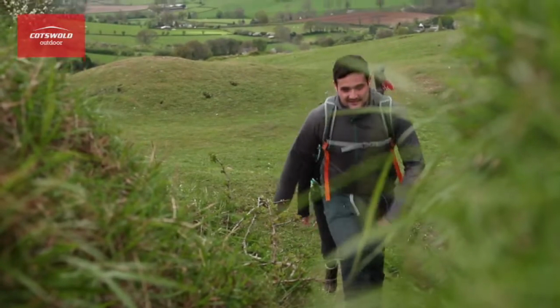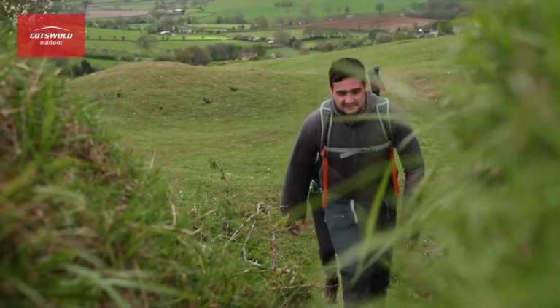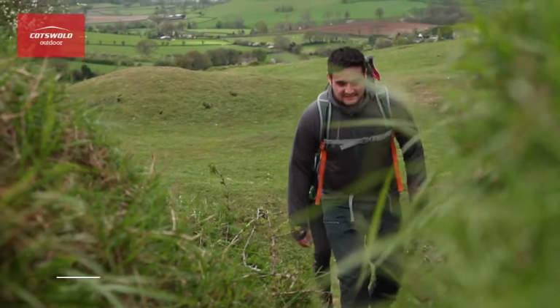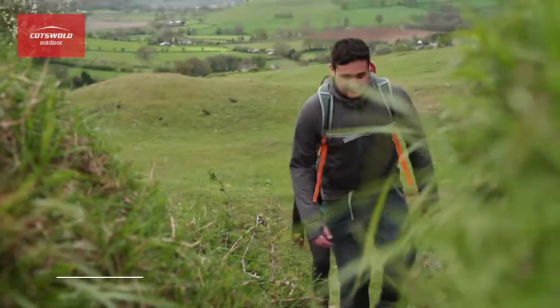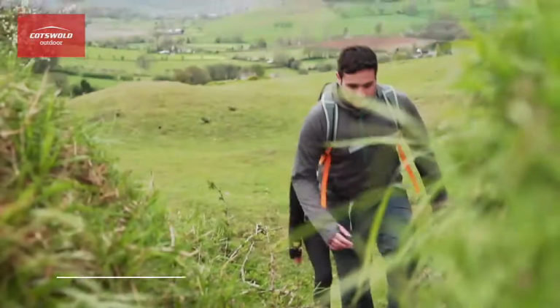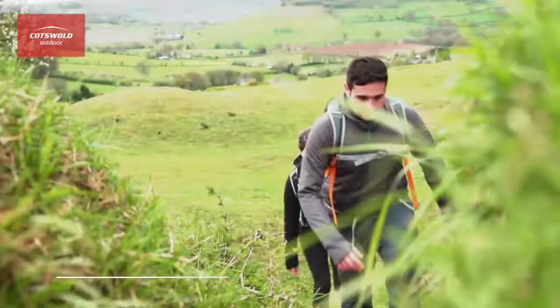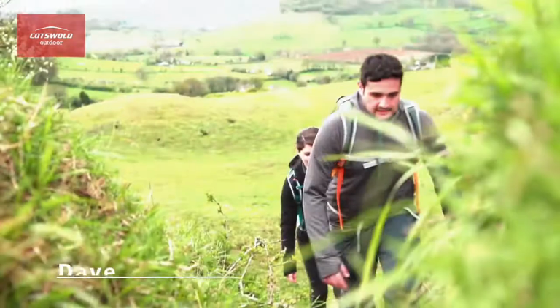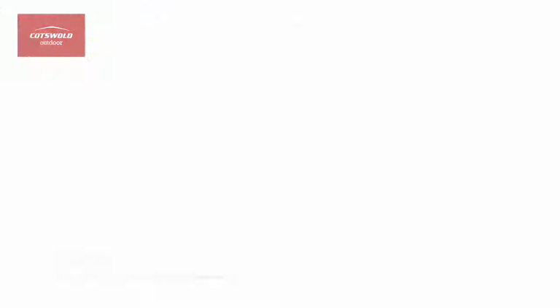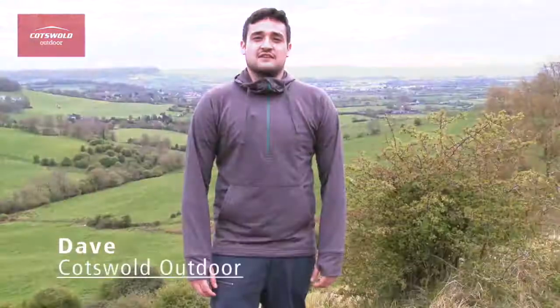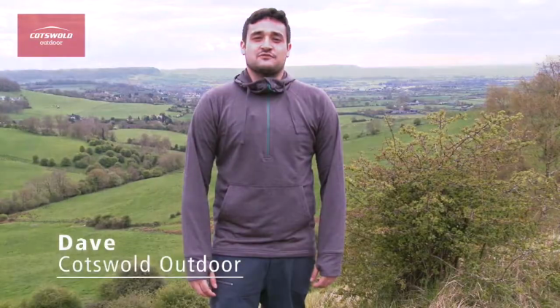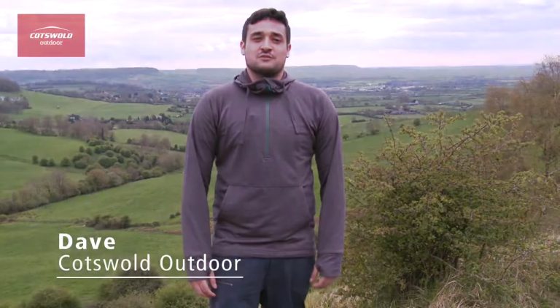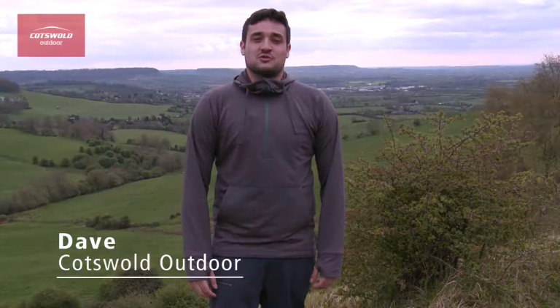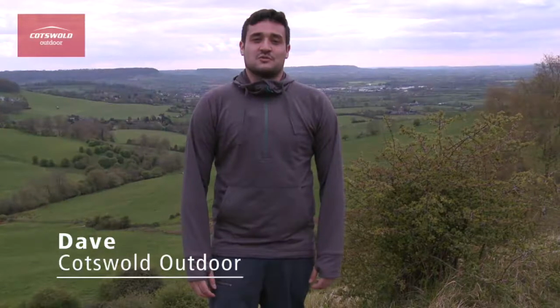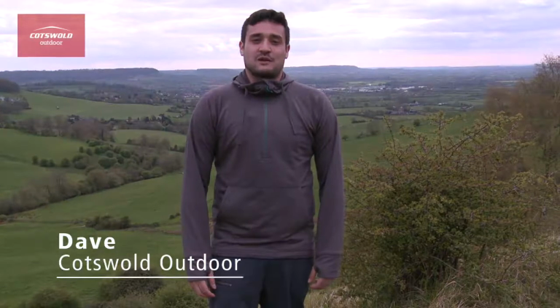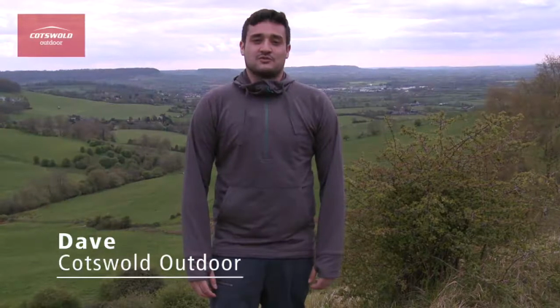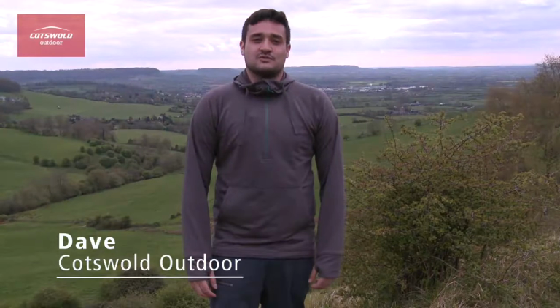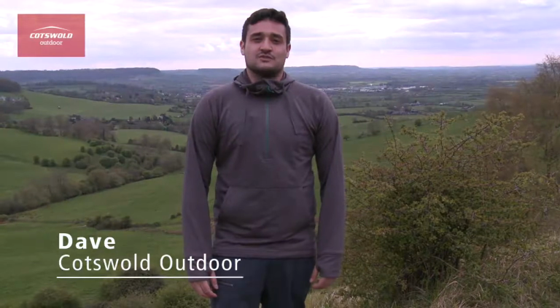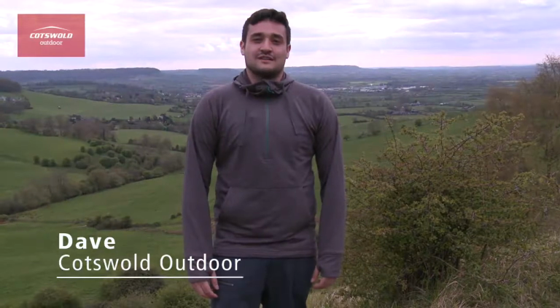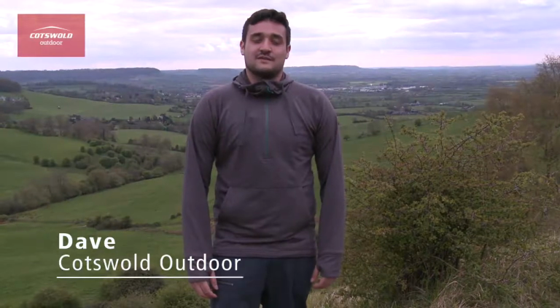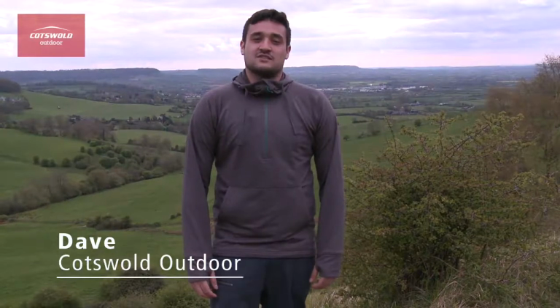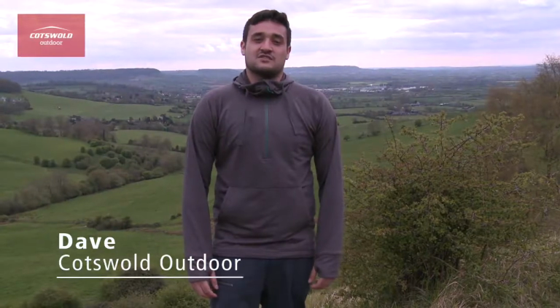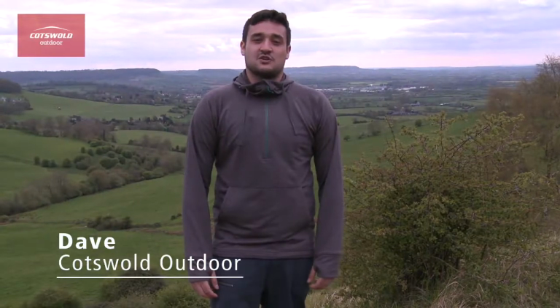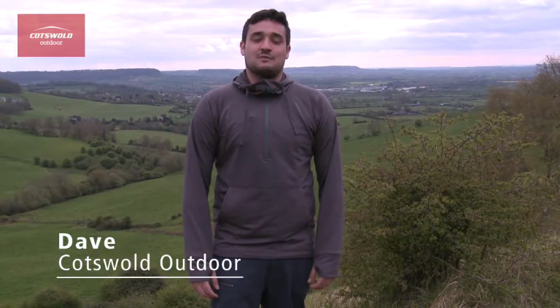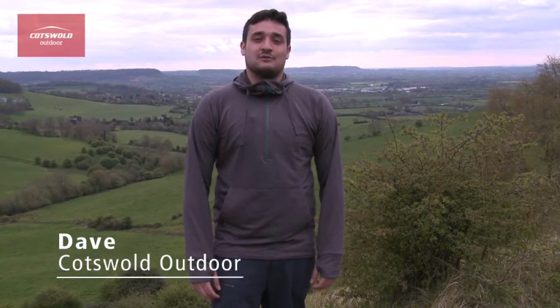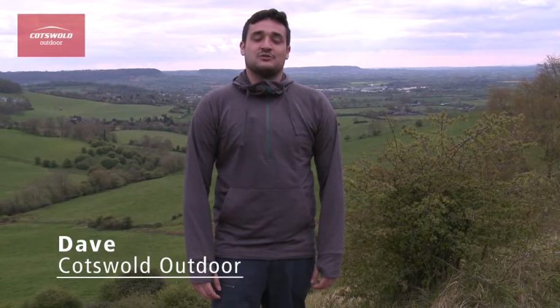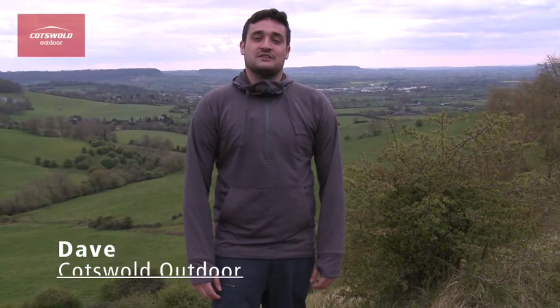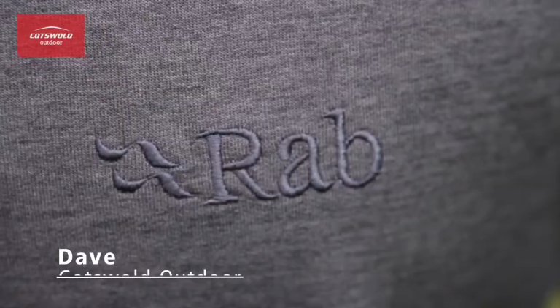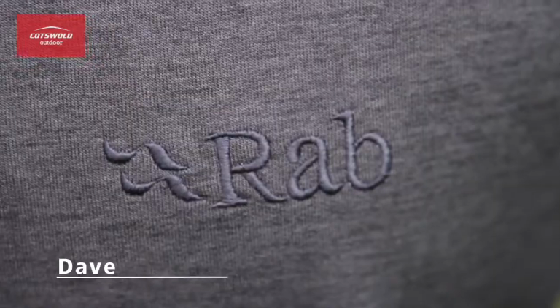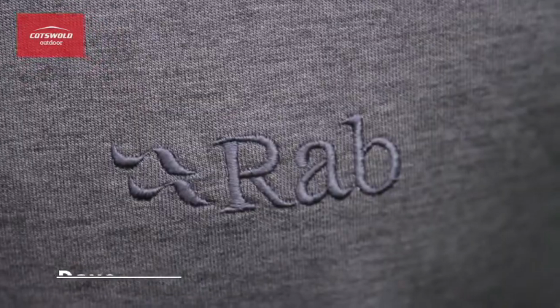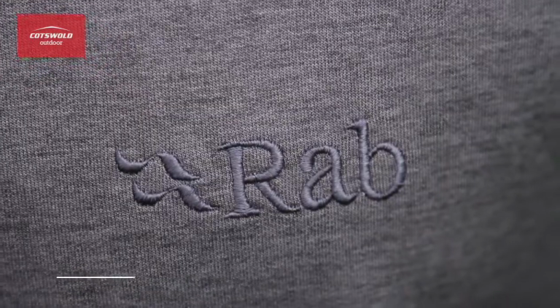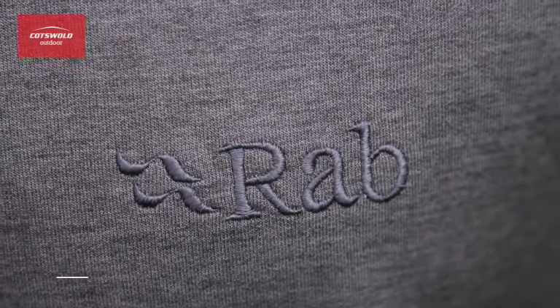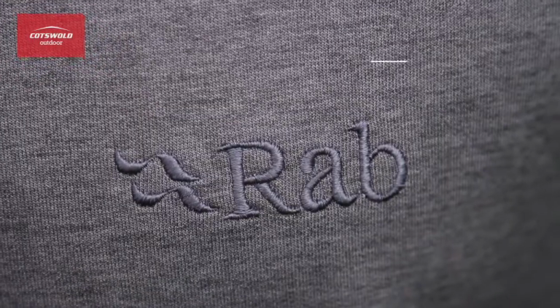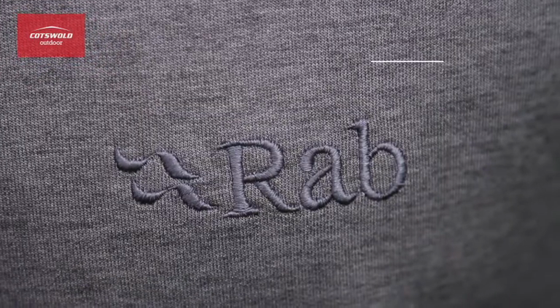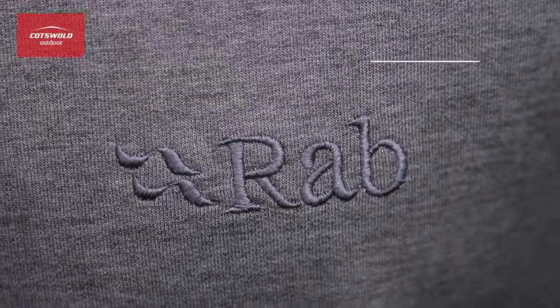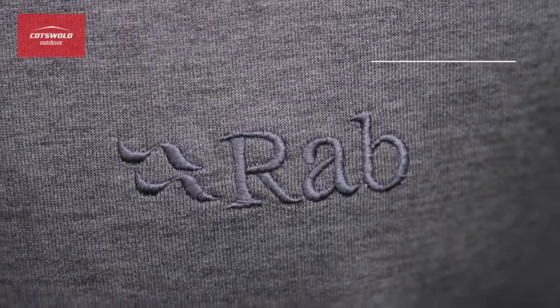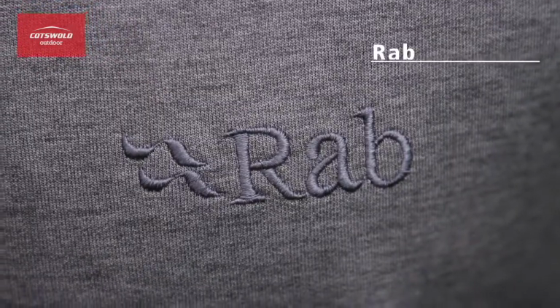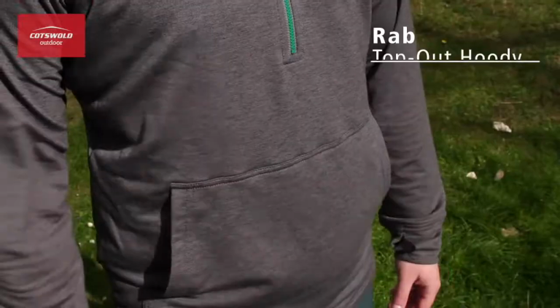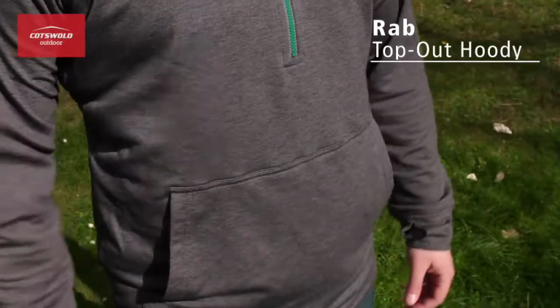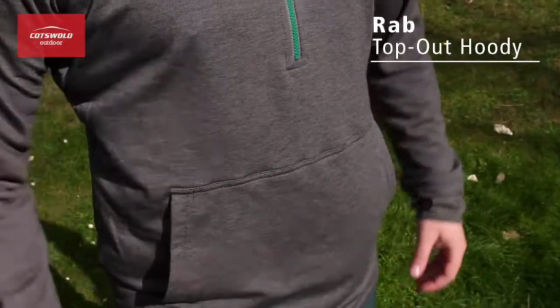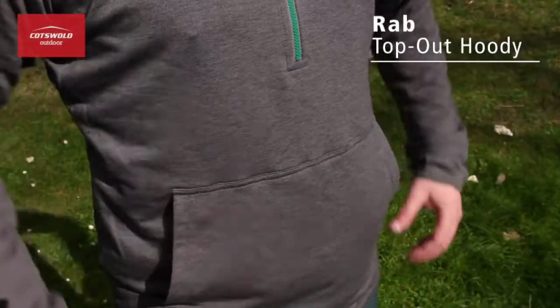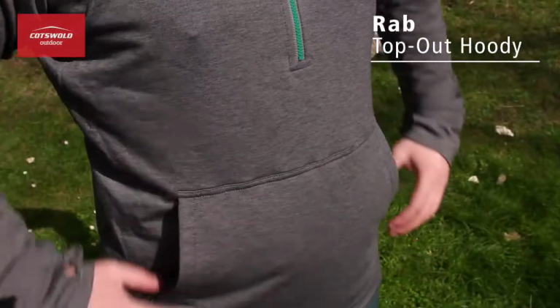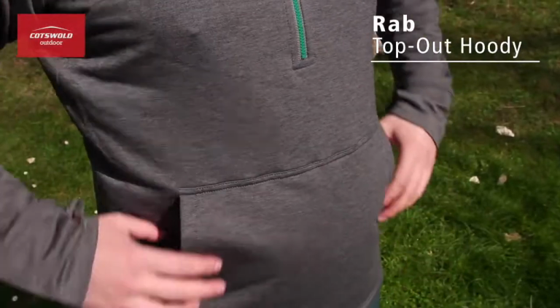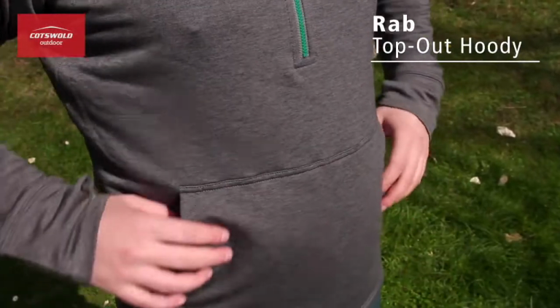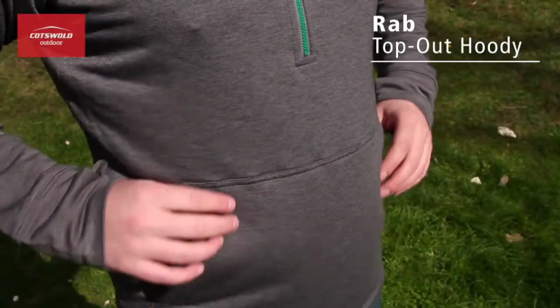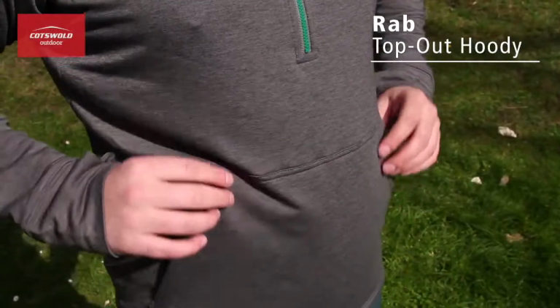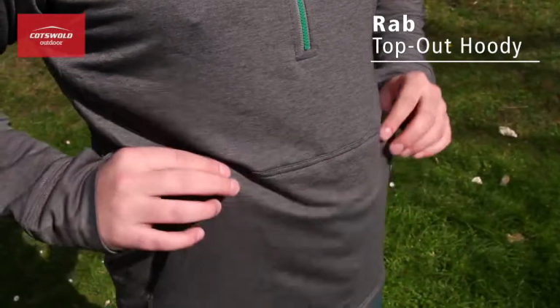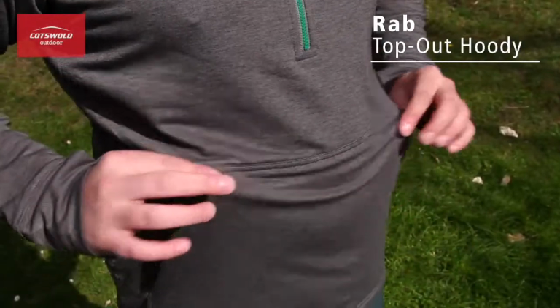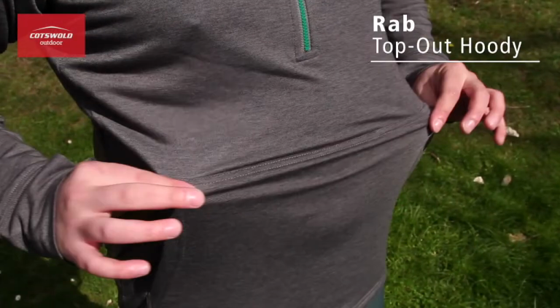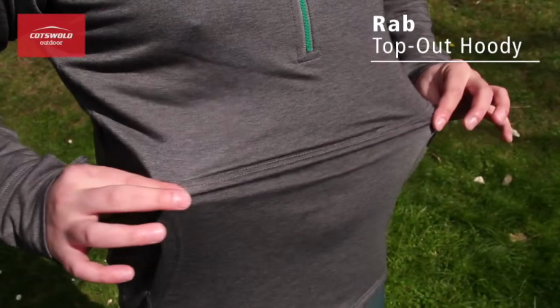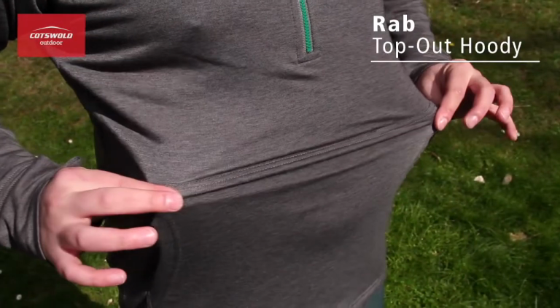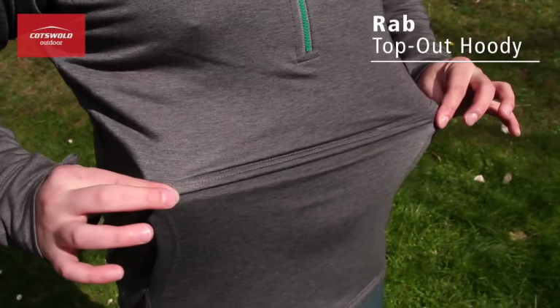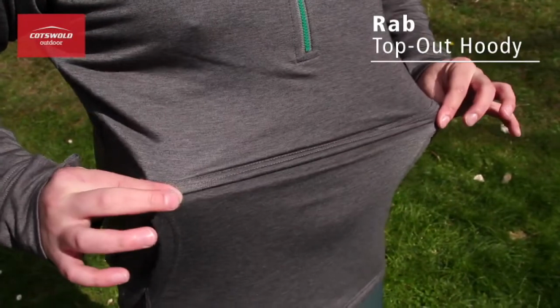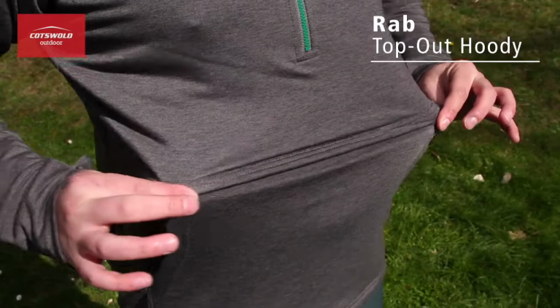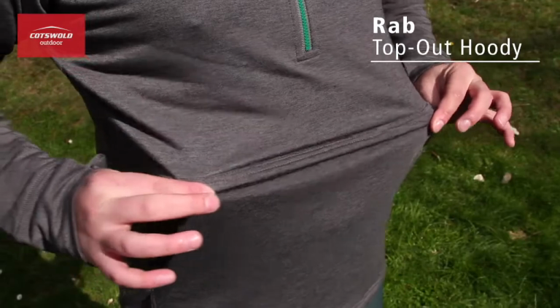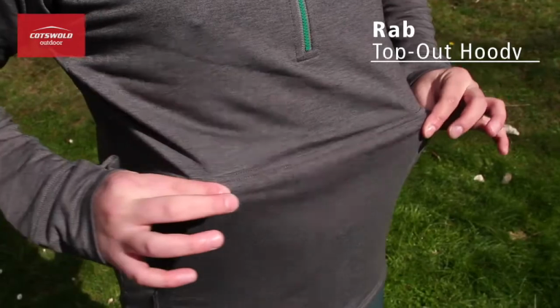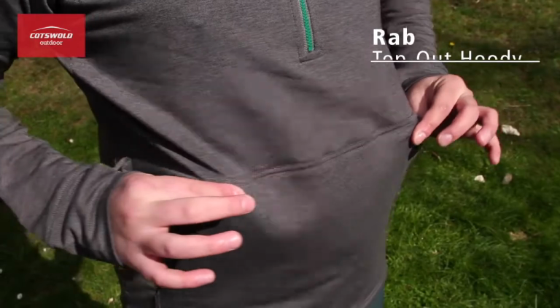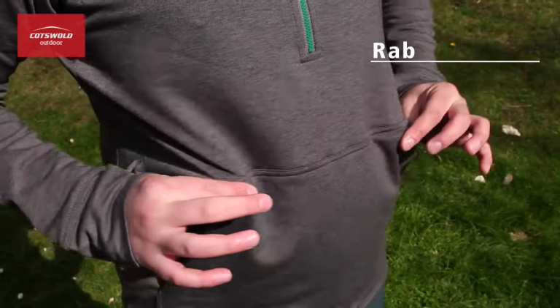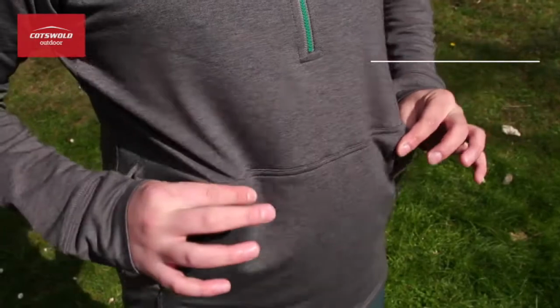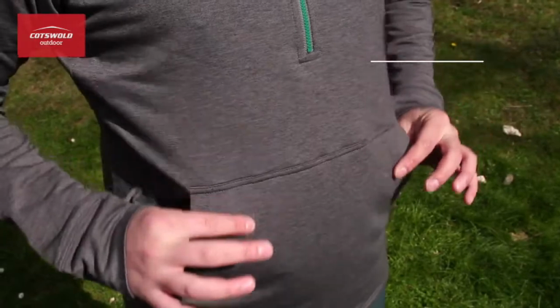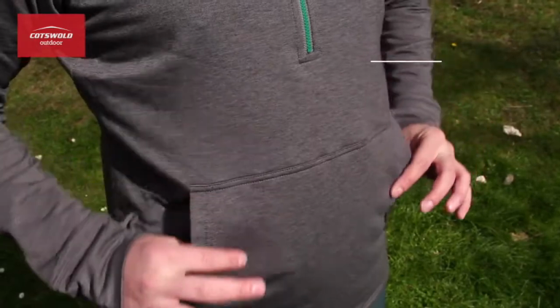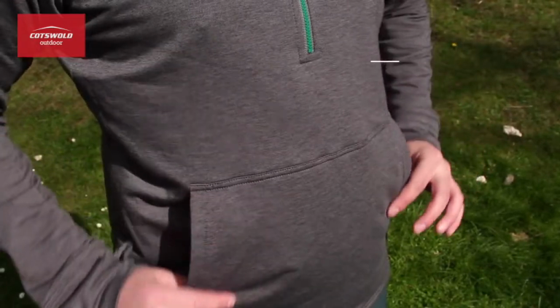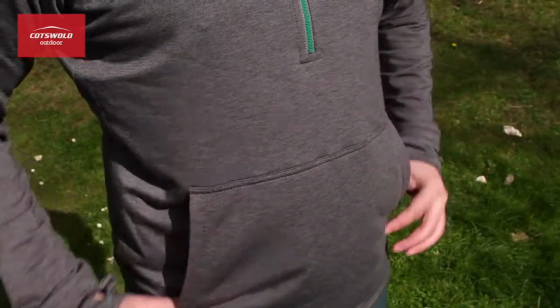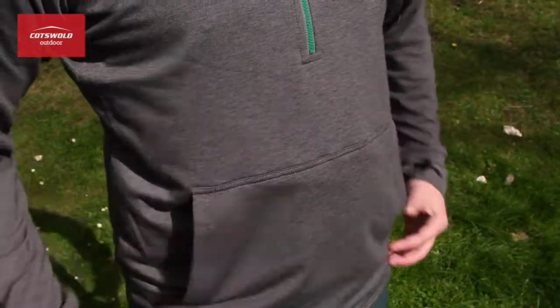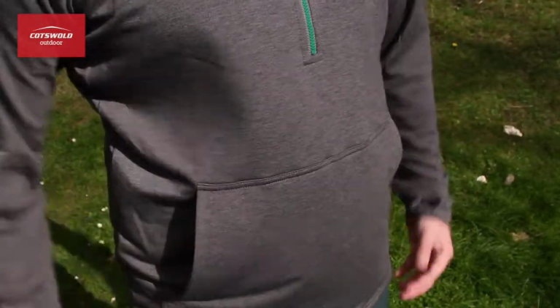Hi, my name is Dave from Cotswold Outdoor and this is the Top Out Hoodie from RAB. It is made with dry release stretch fabric for excellent comfort and moisture management.